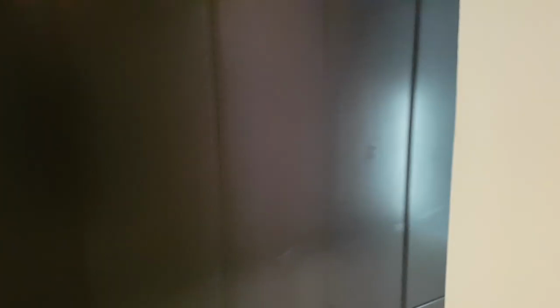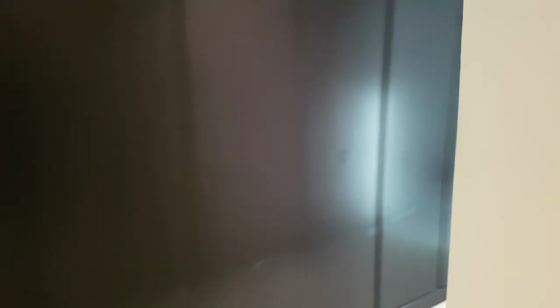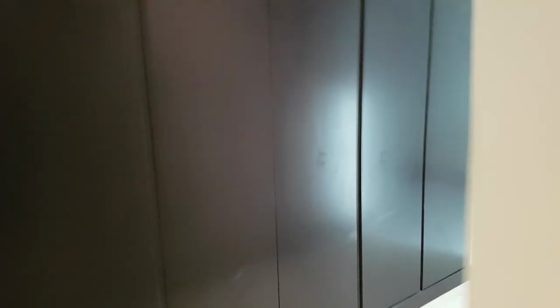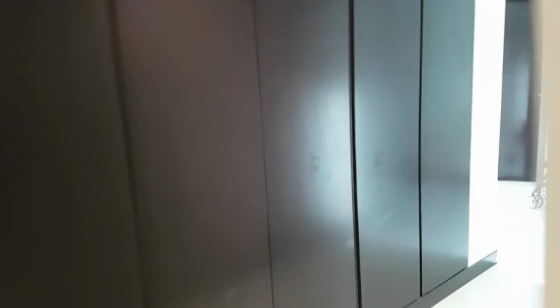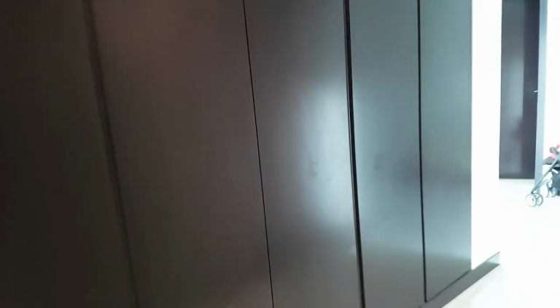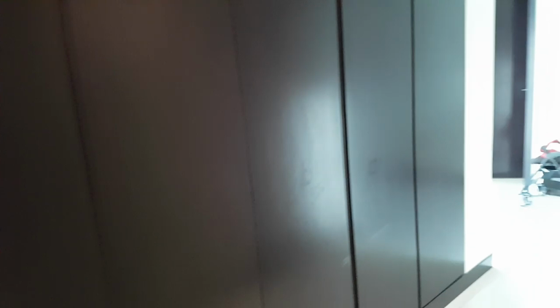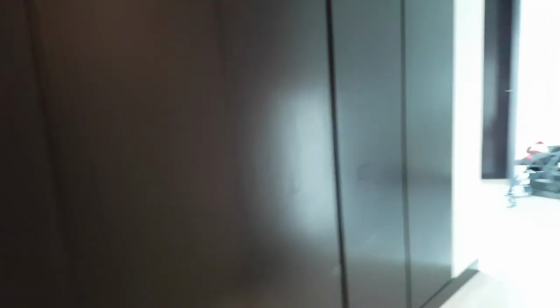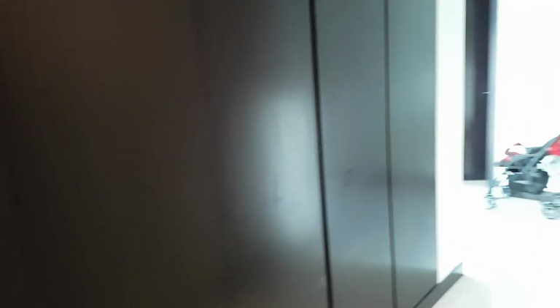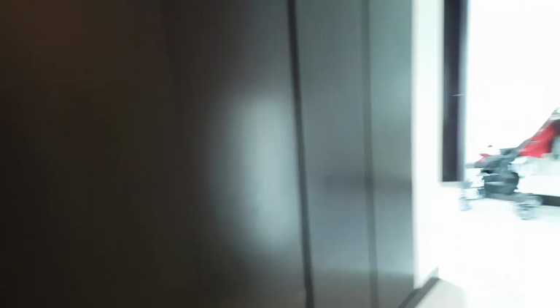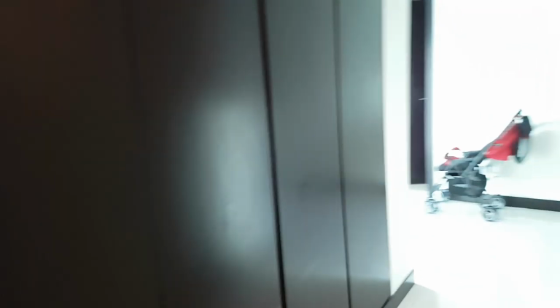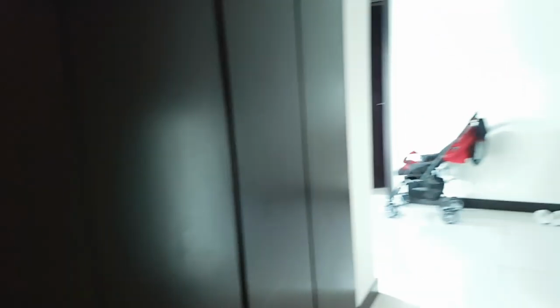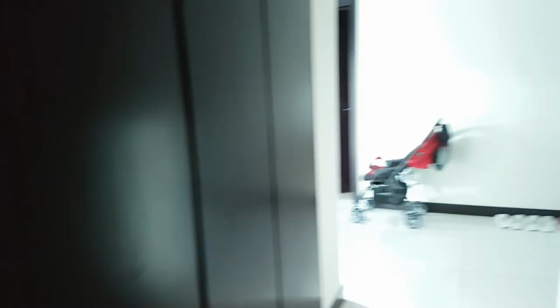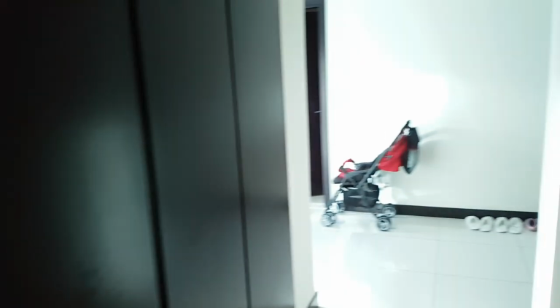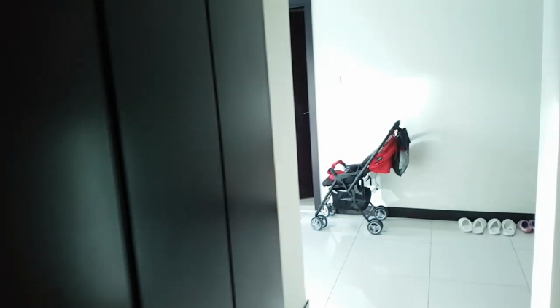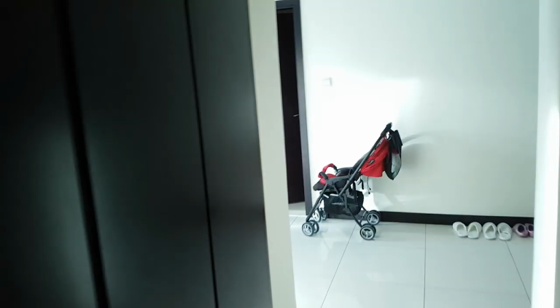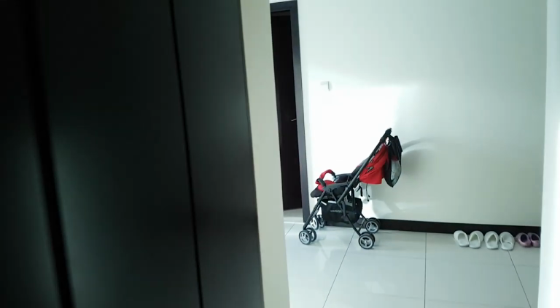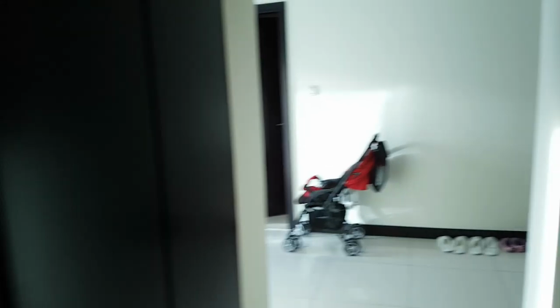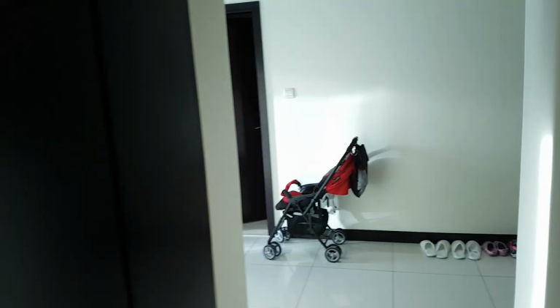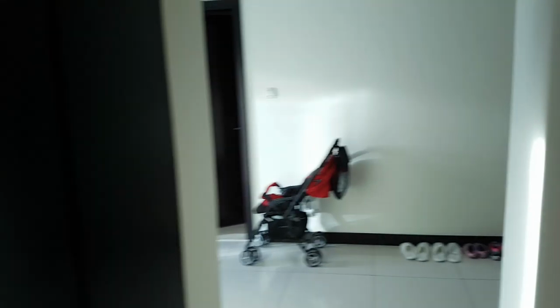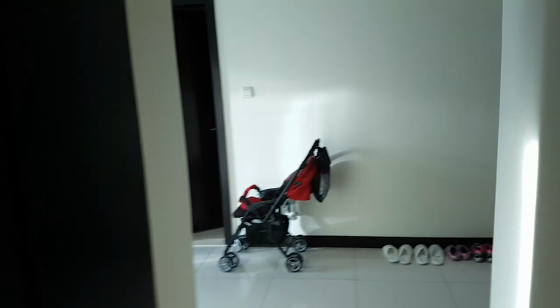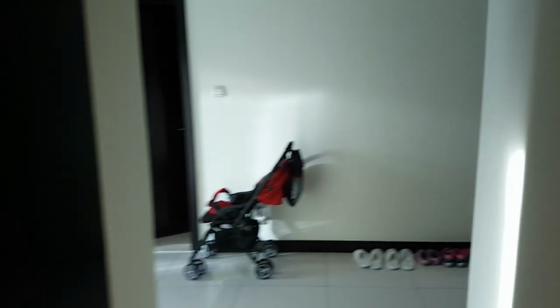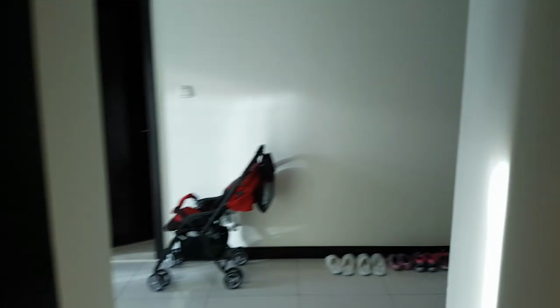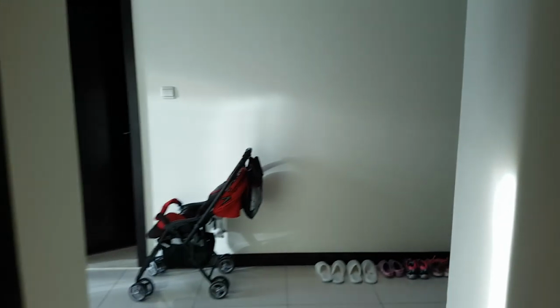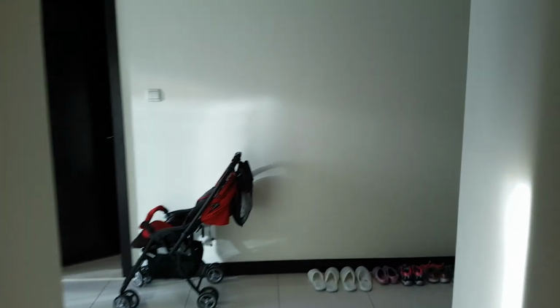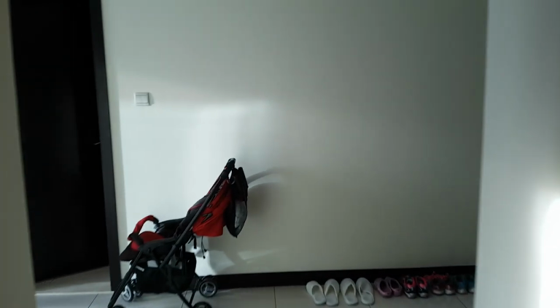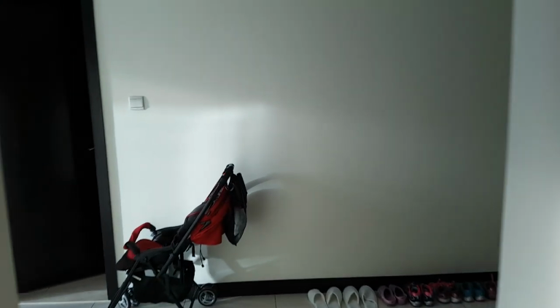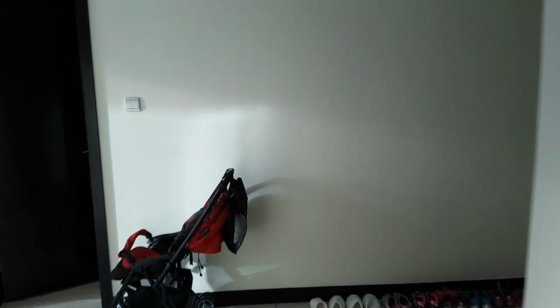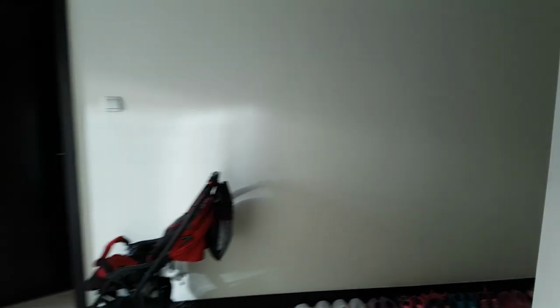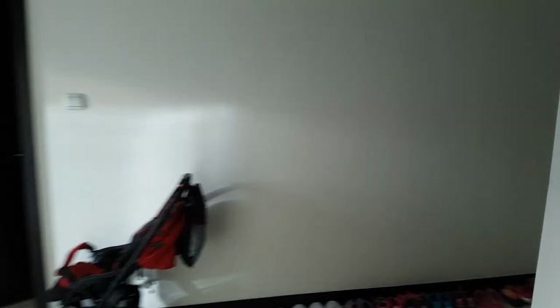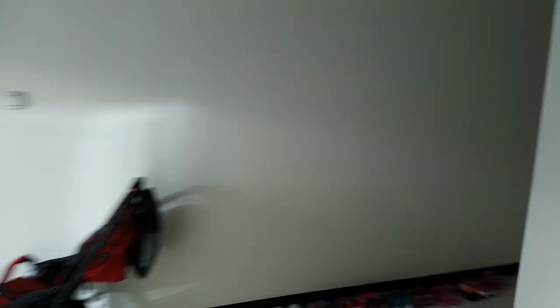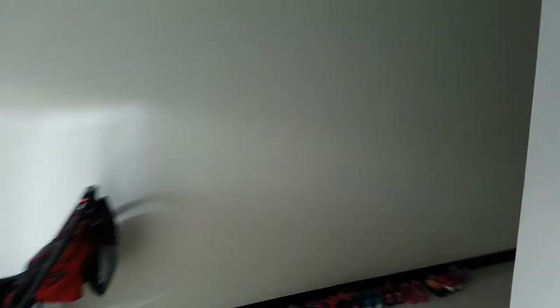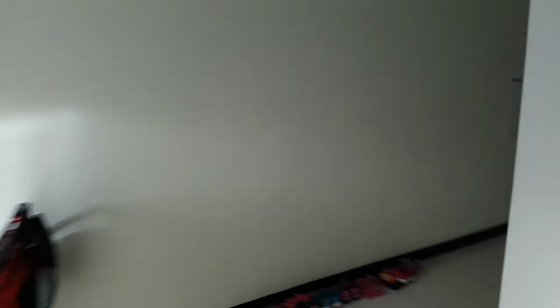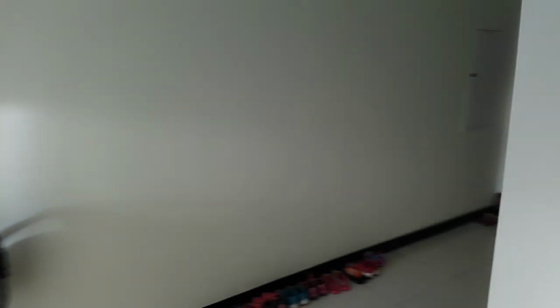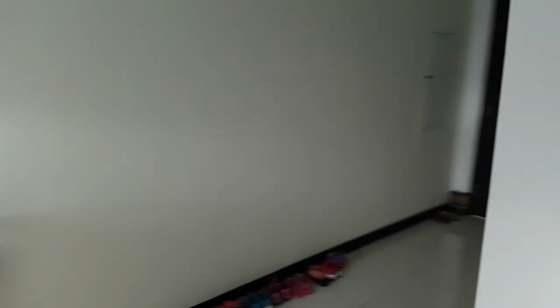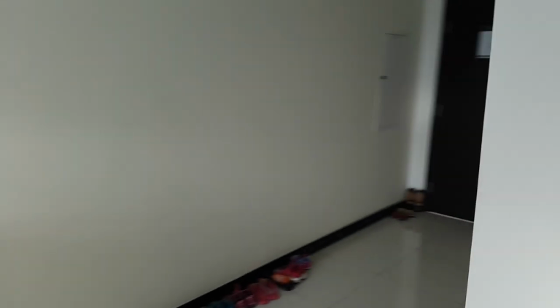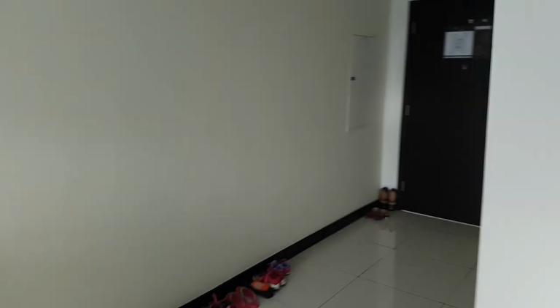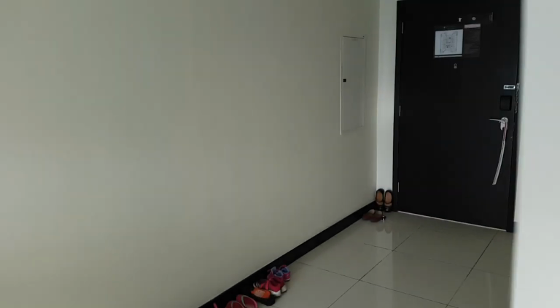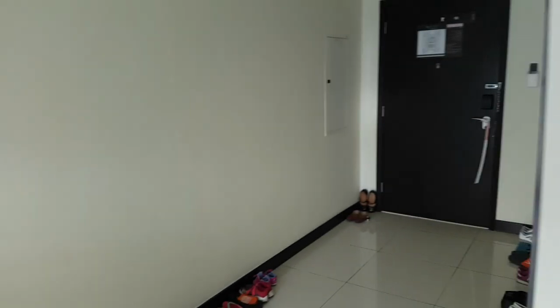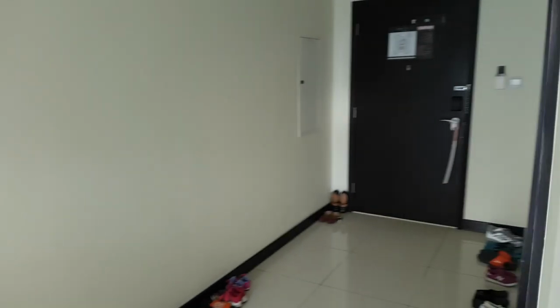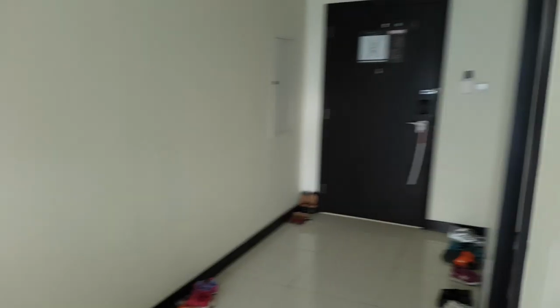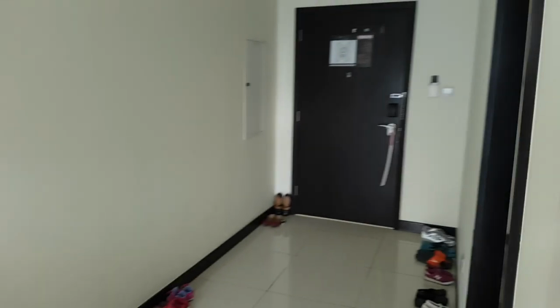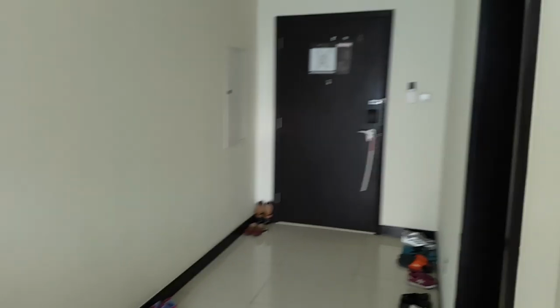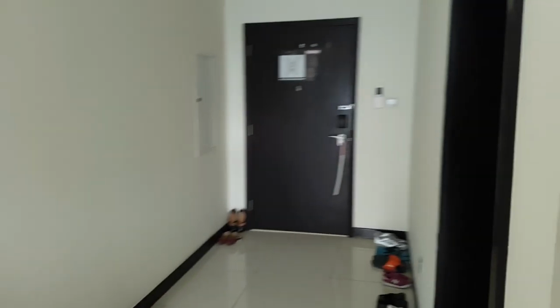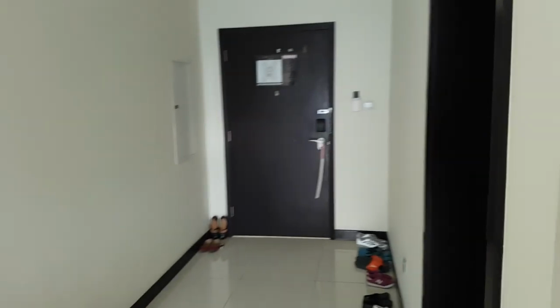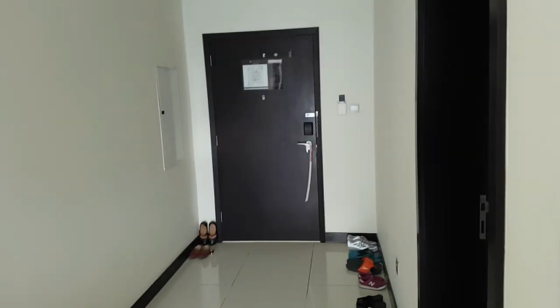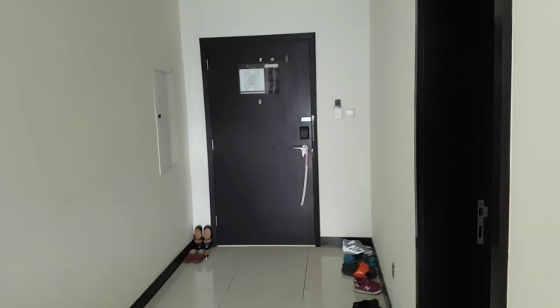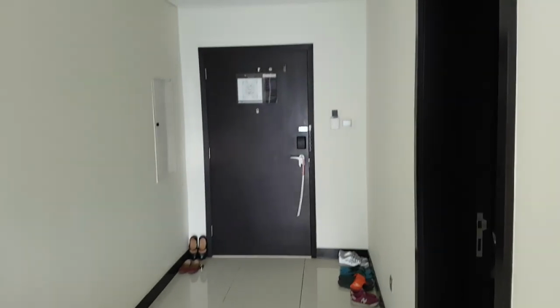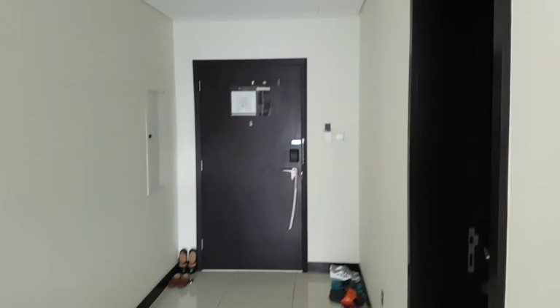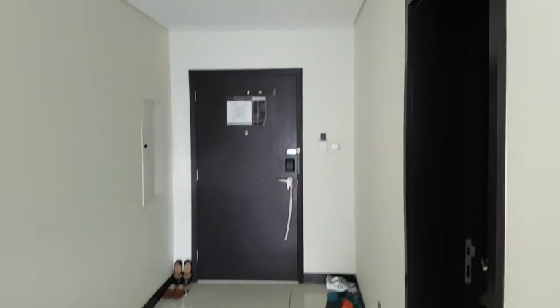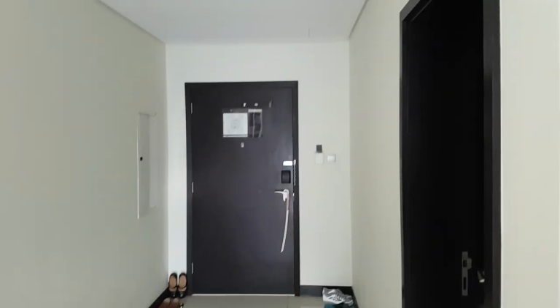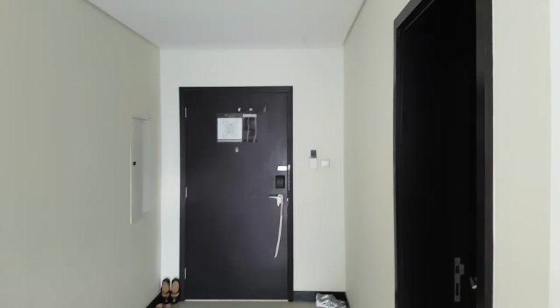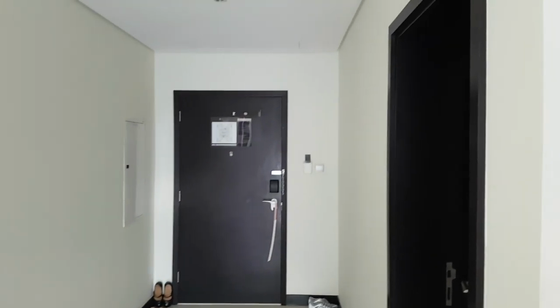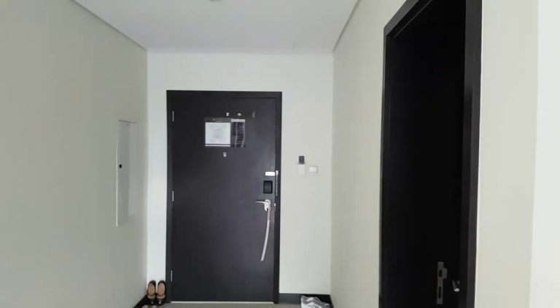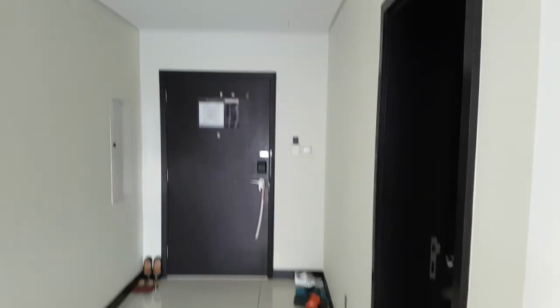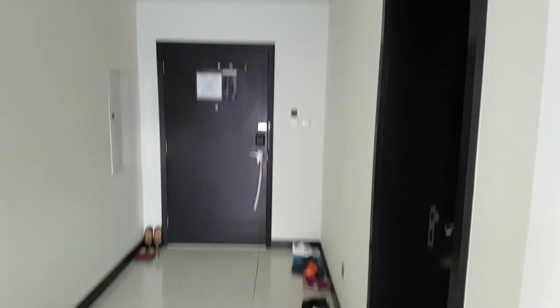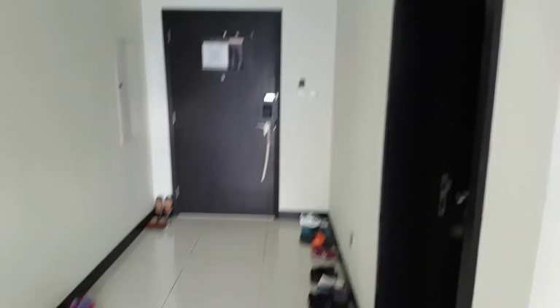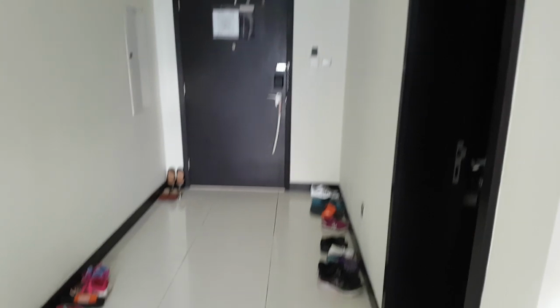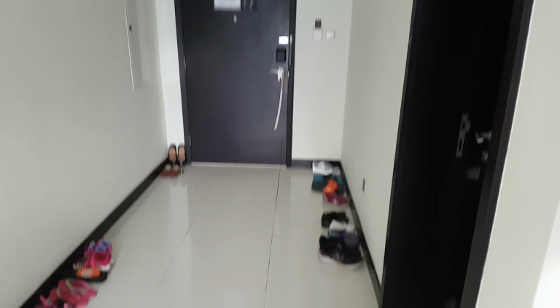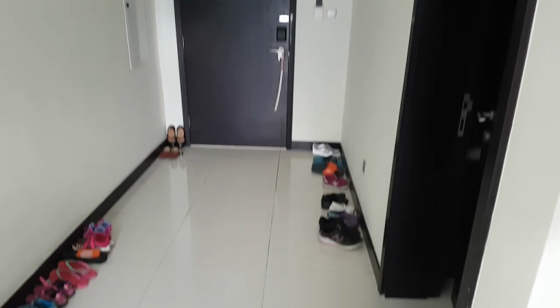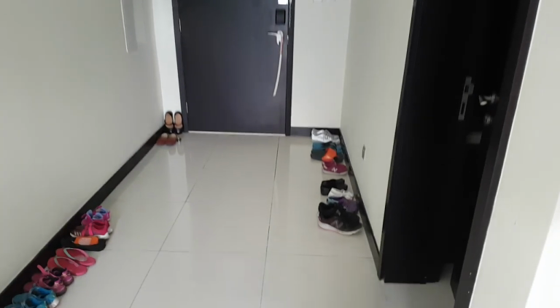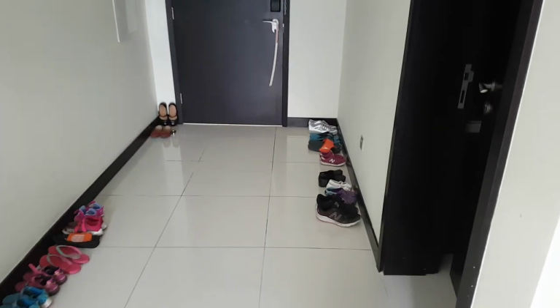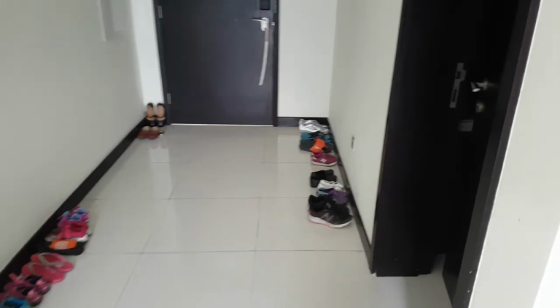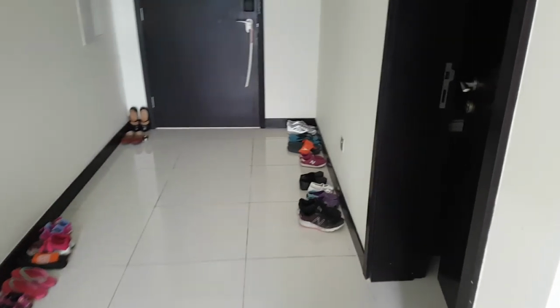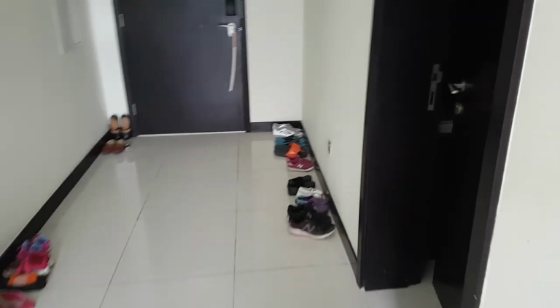Further on we have more closet space and this is the entrance area. We skipped one bedroom — we will go there very soon.